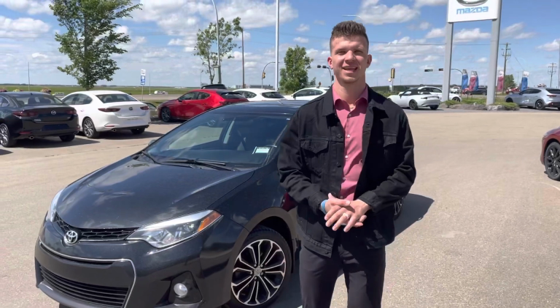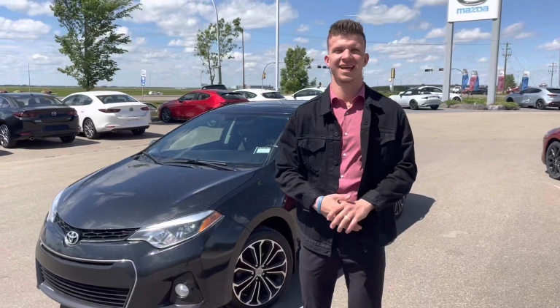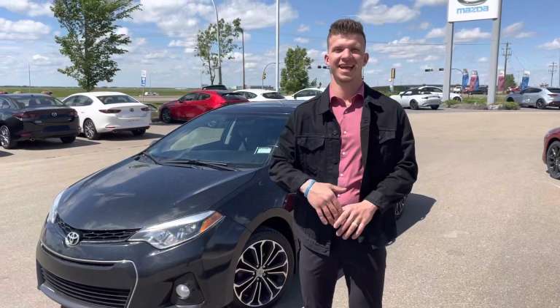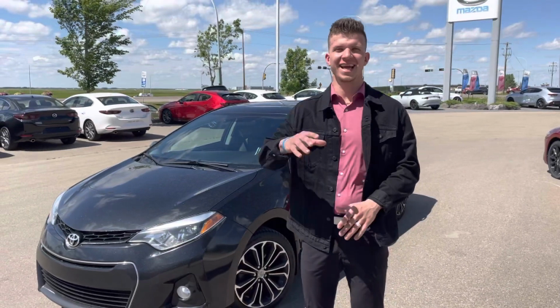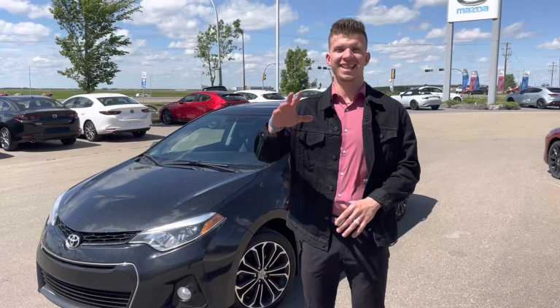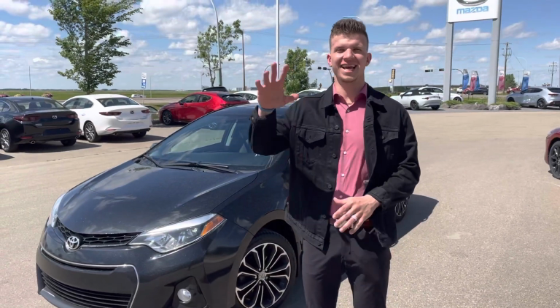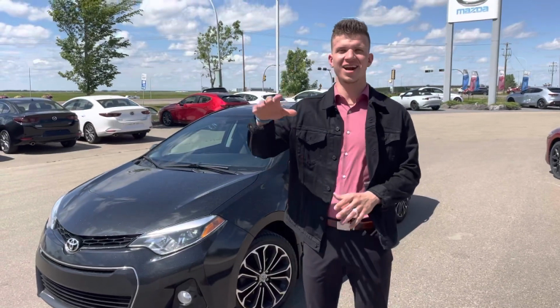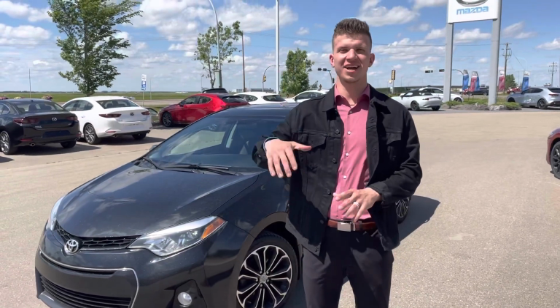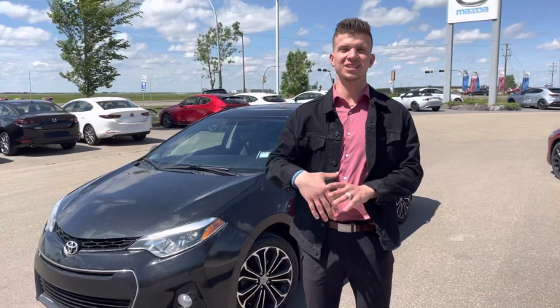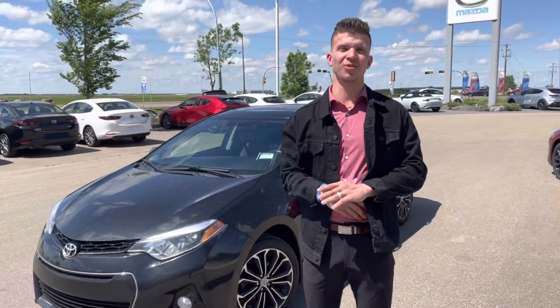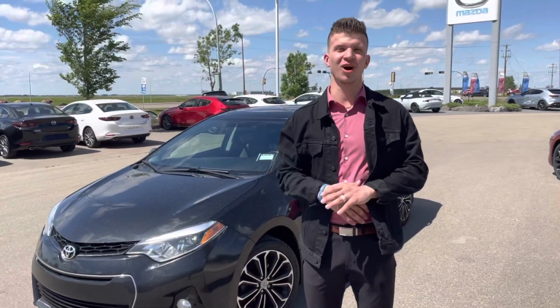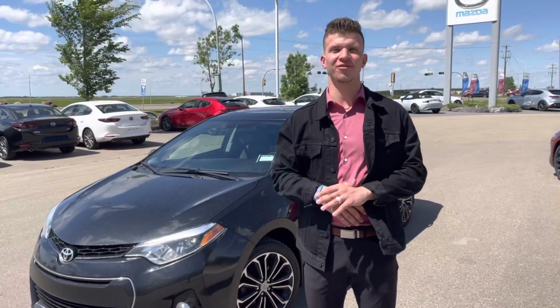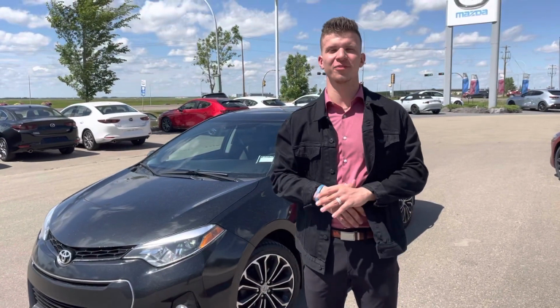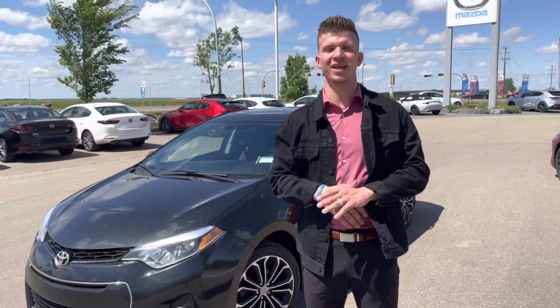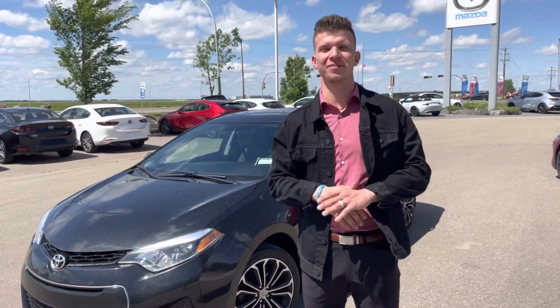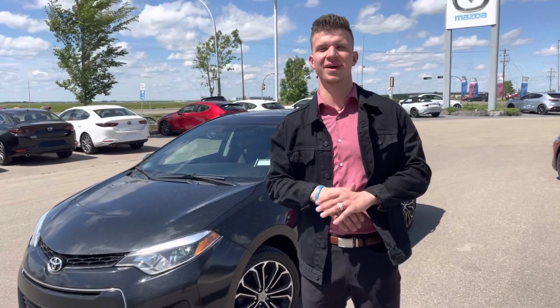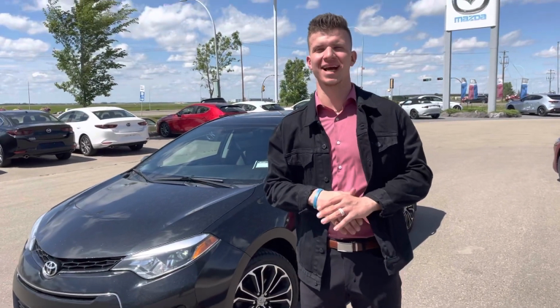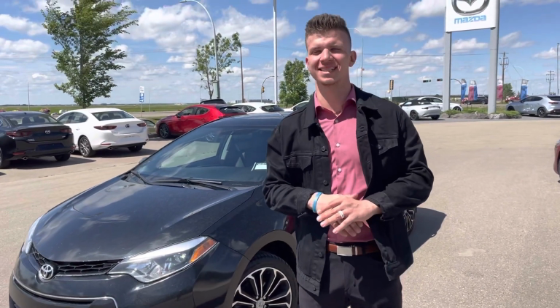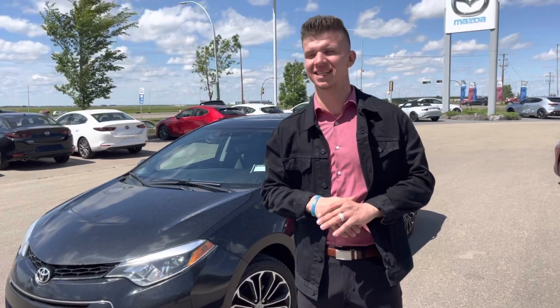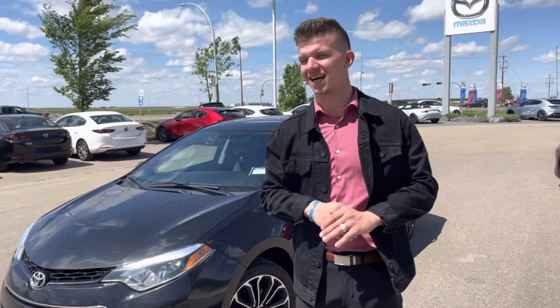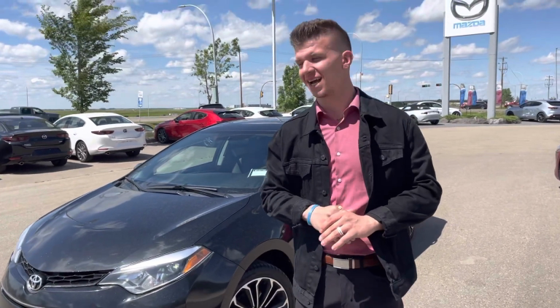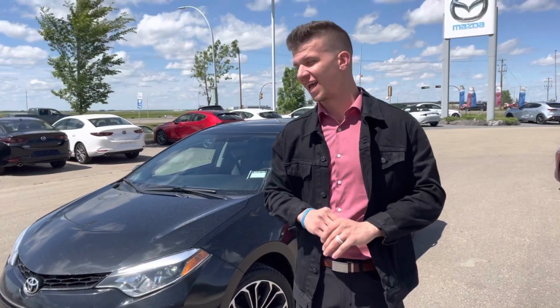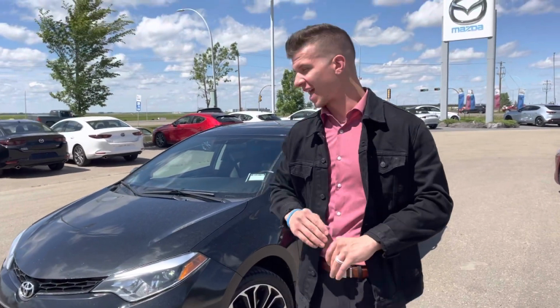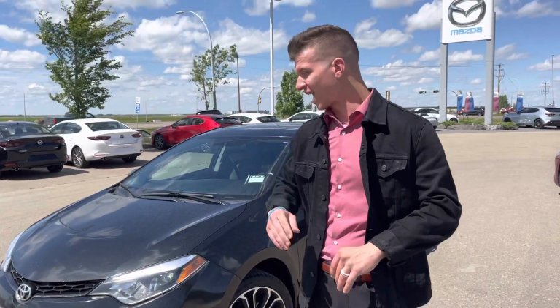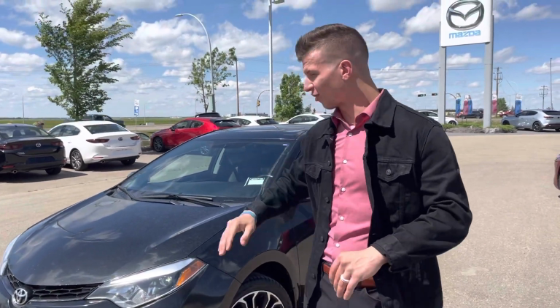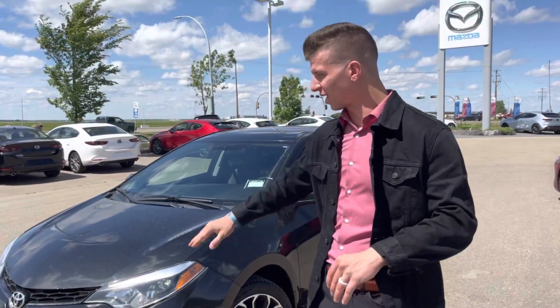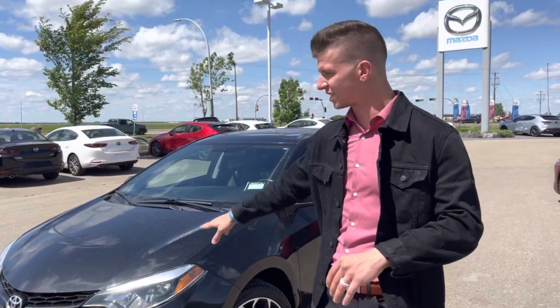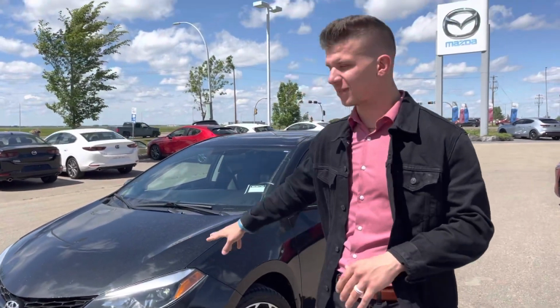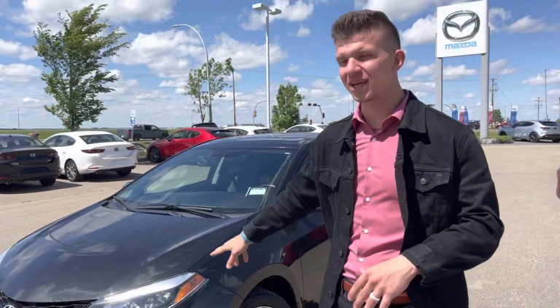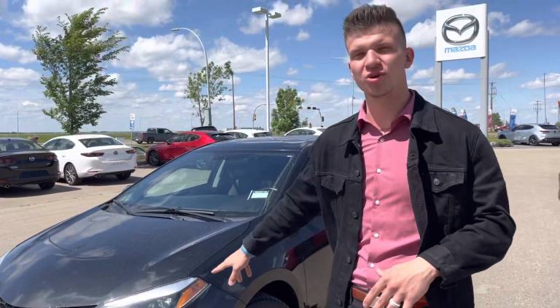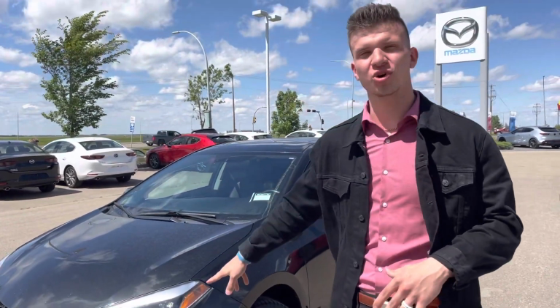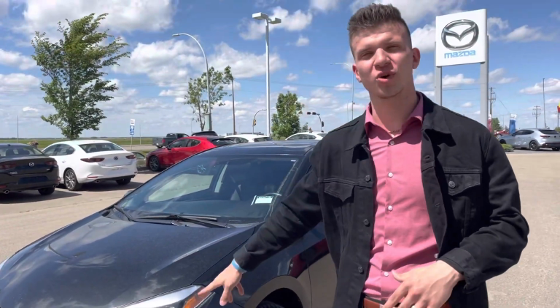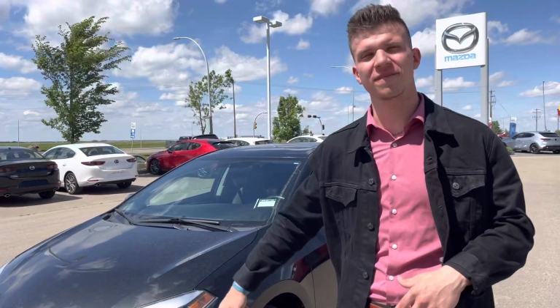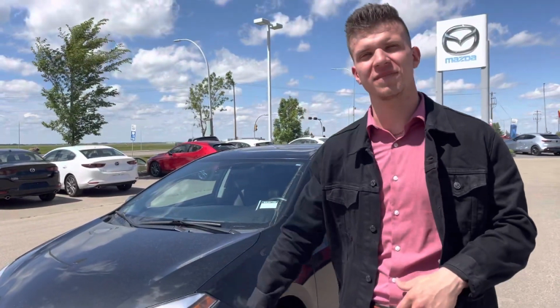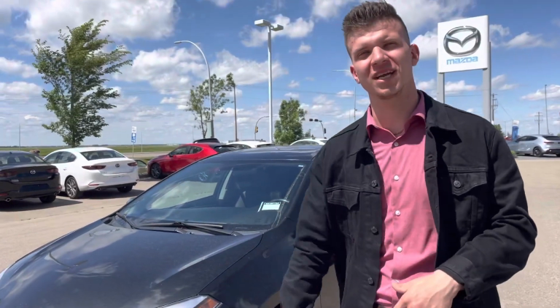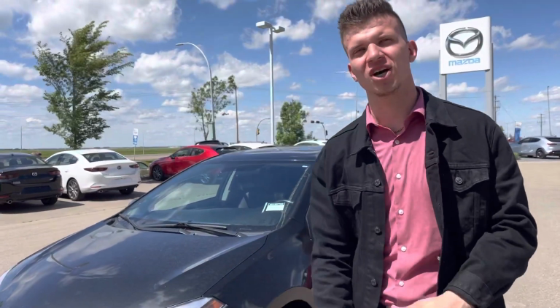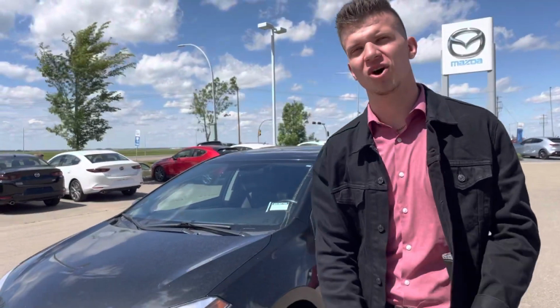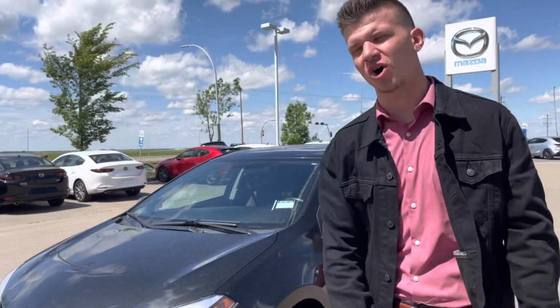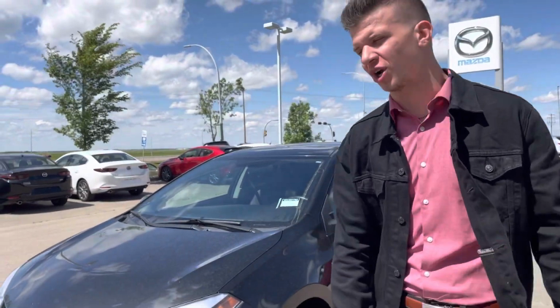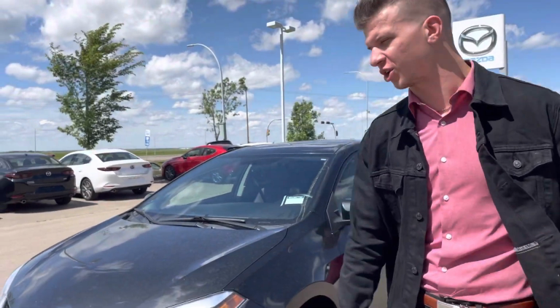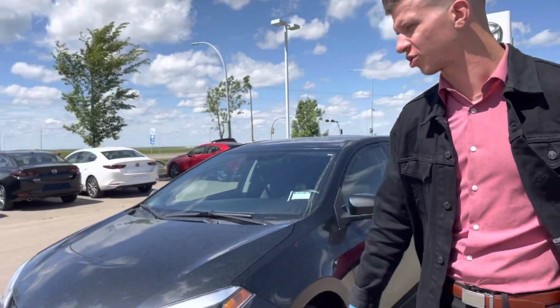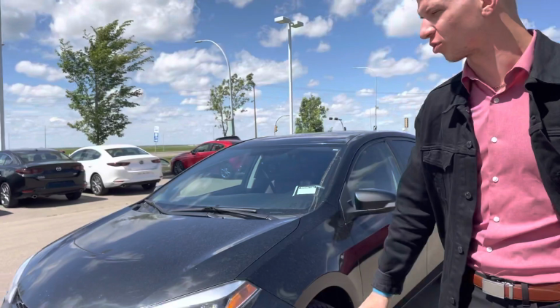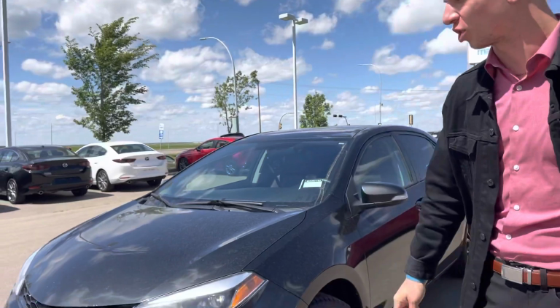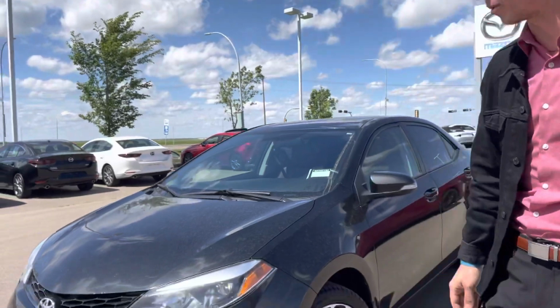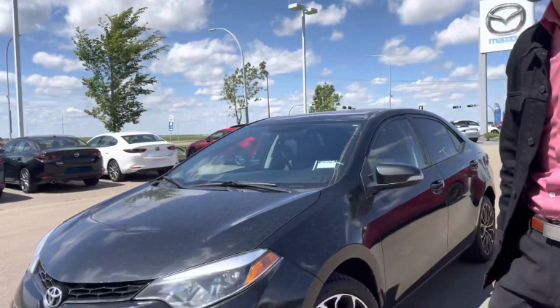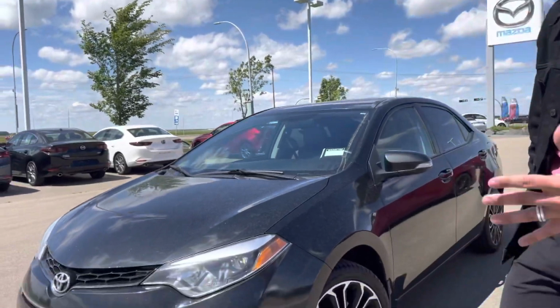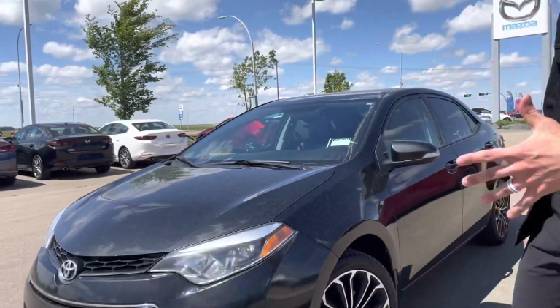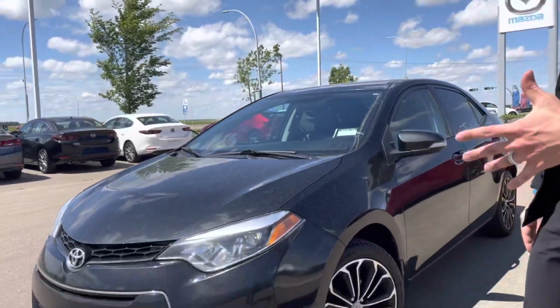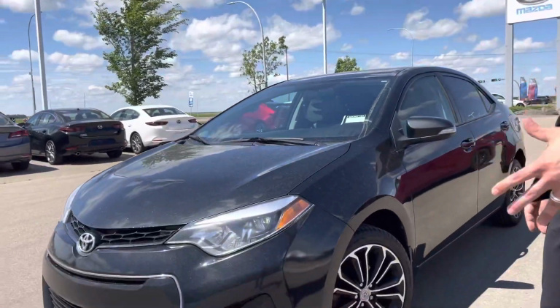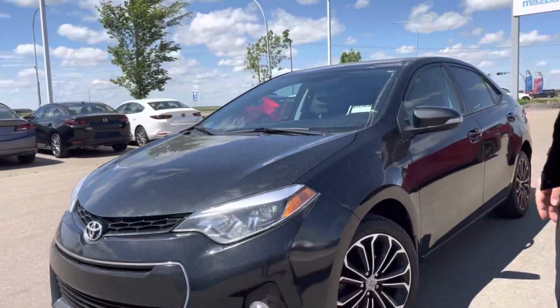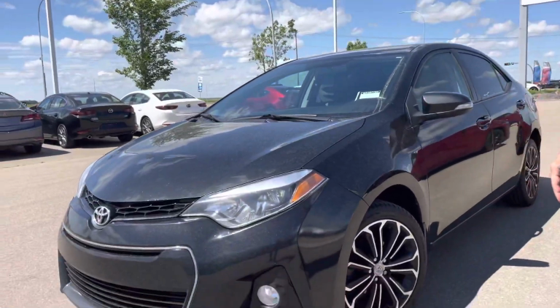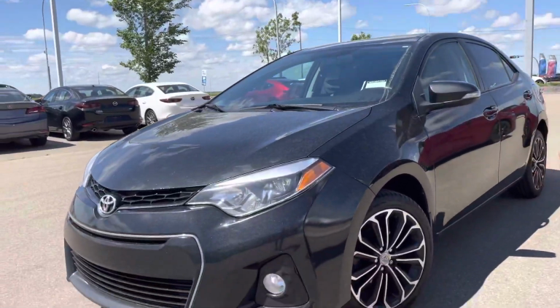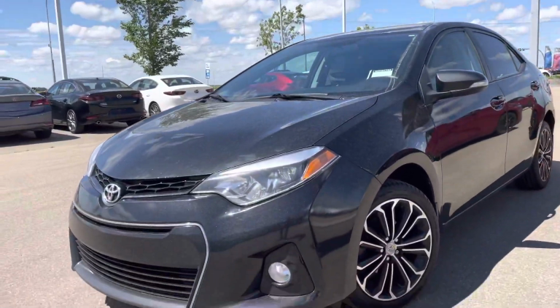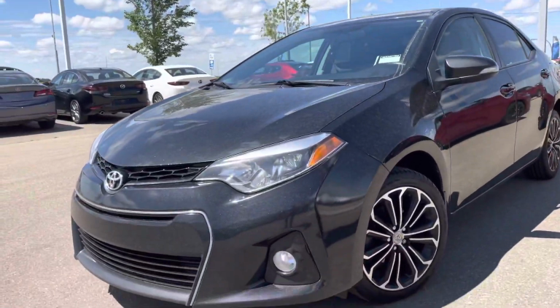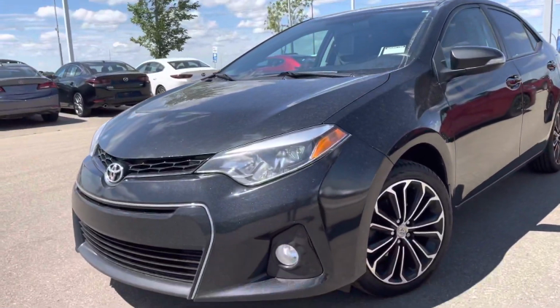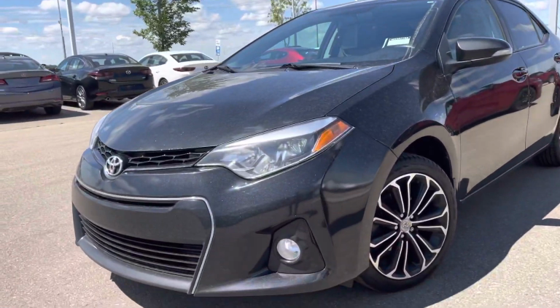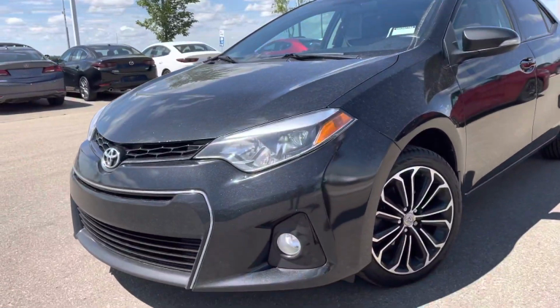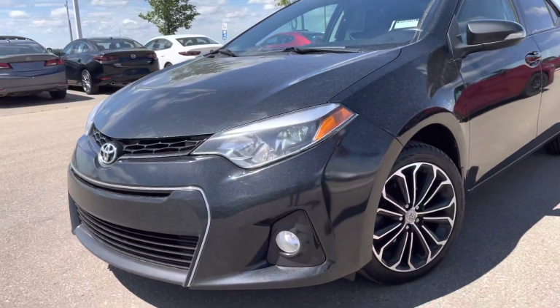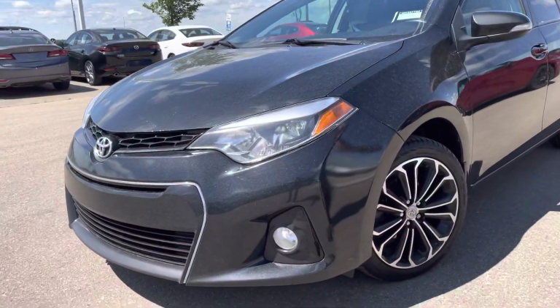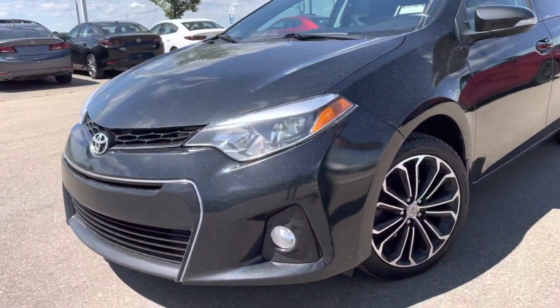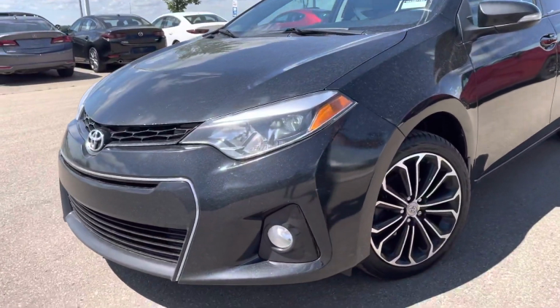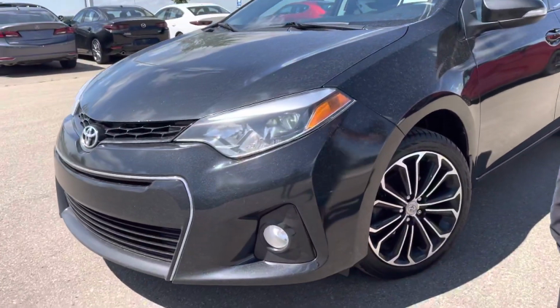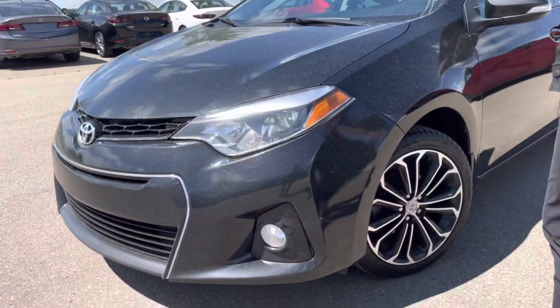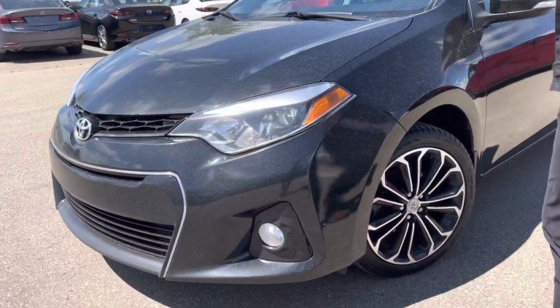Hey there, it's Mark from LA Mazda. I wanted to make you a quick video on your Corolla before you come tomorrow, so you can get a quick look at it.